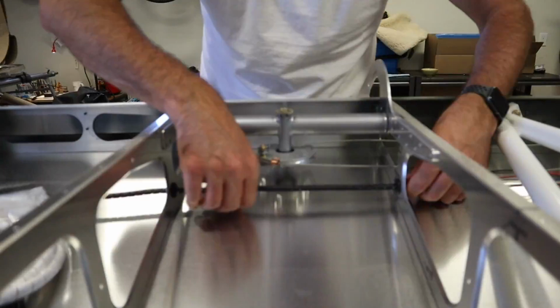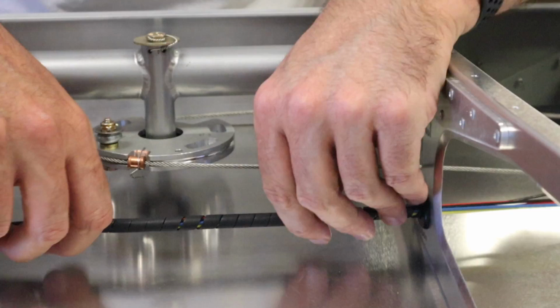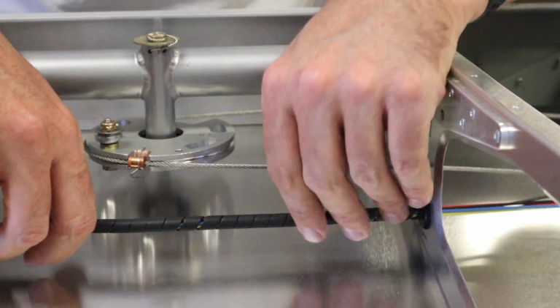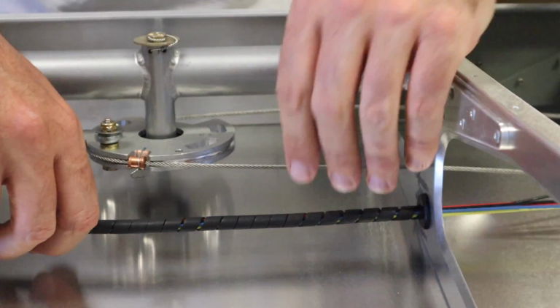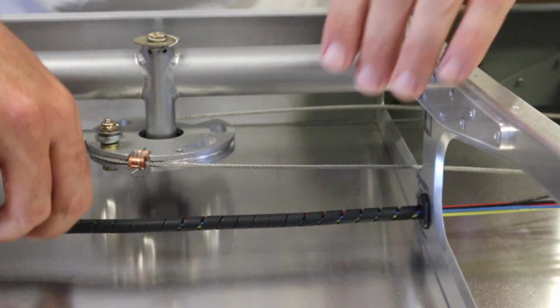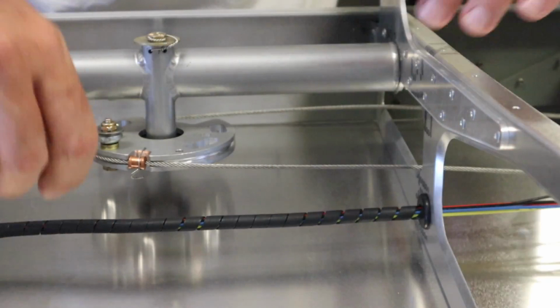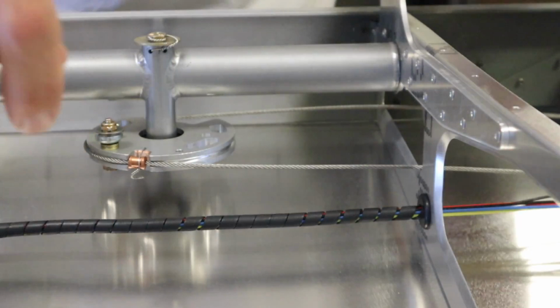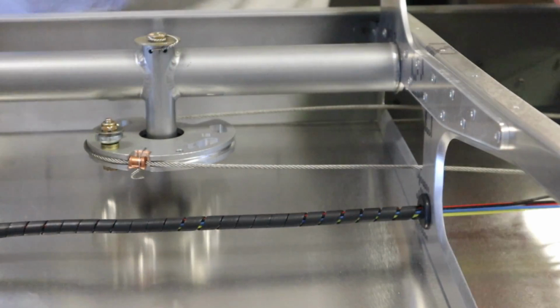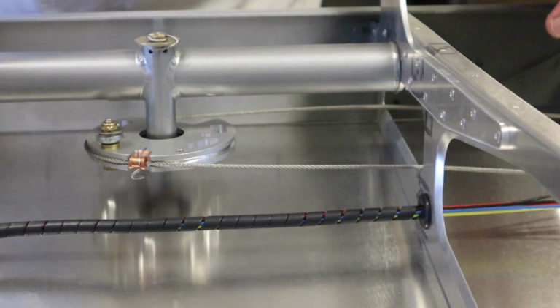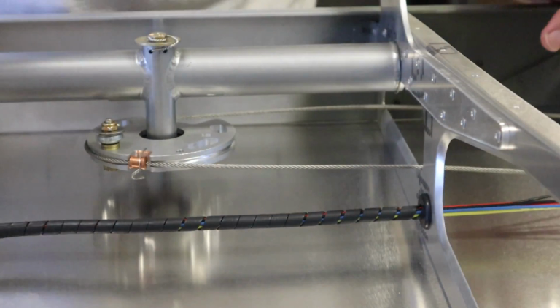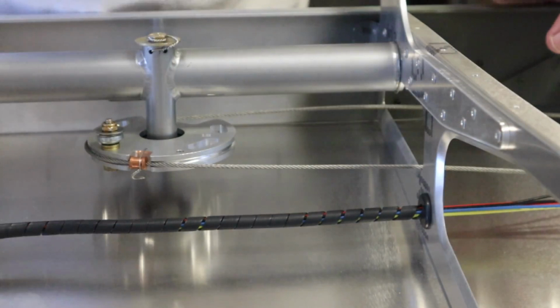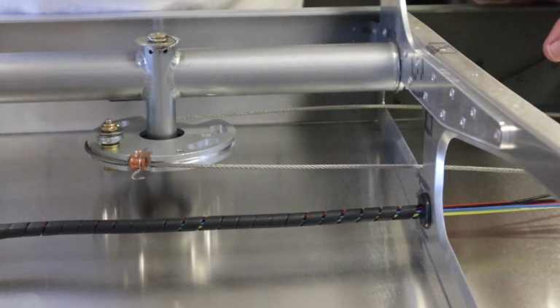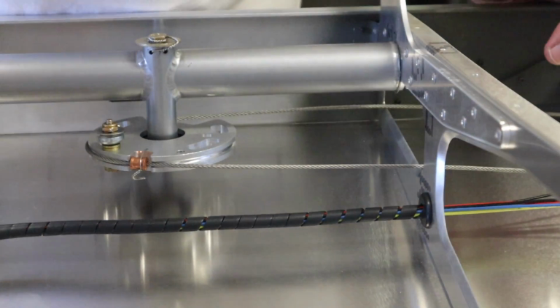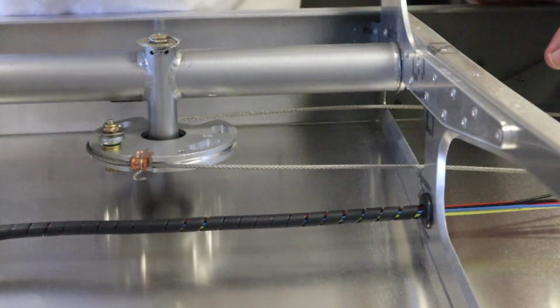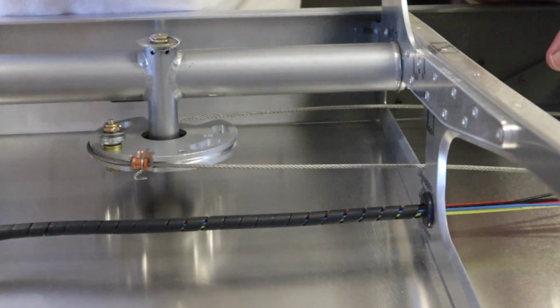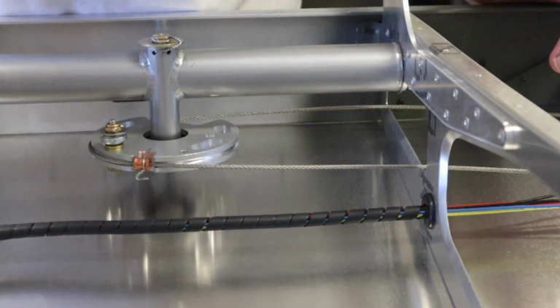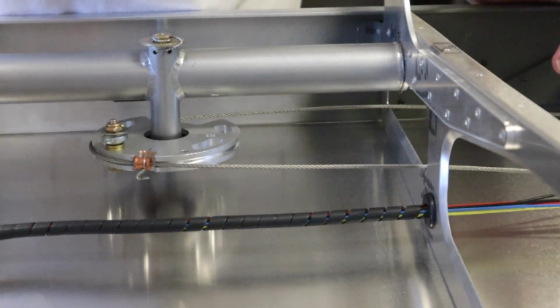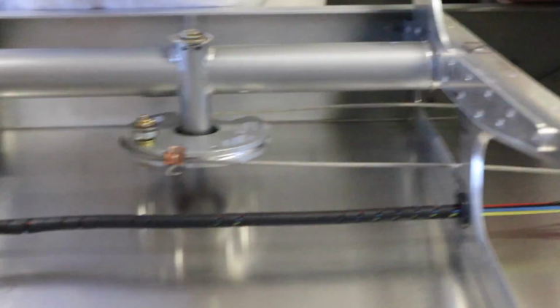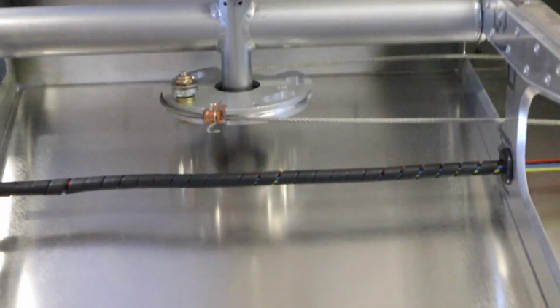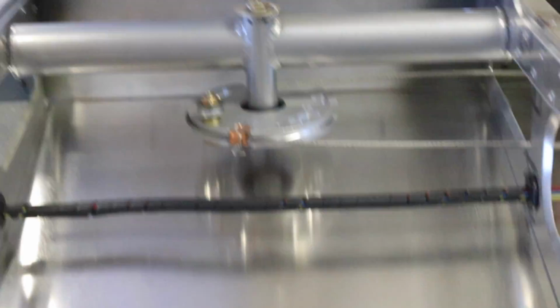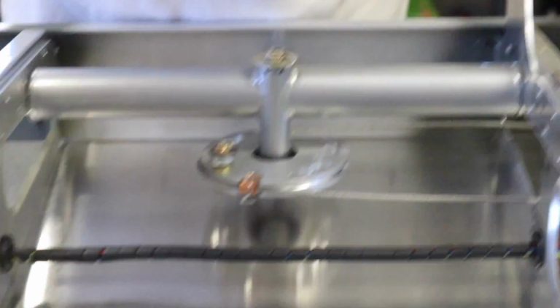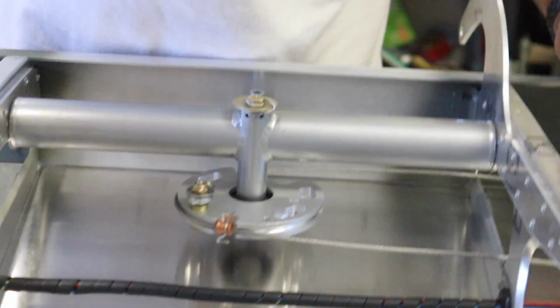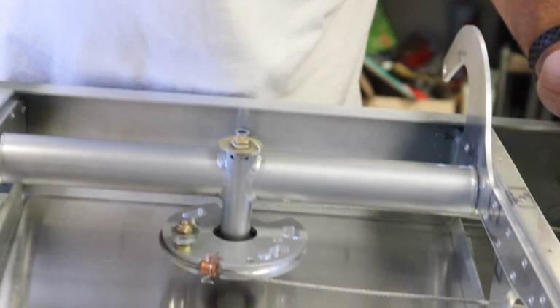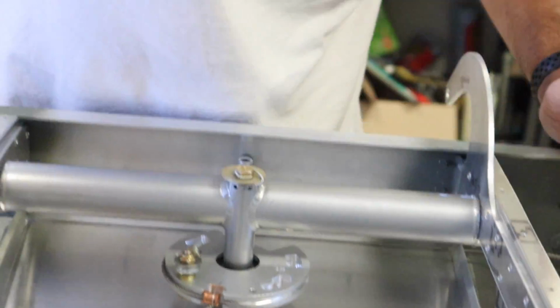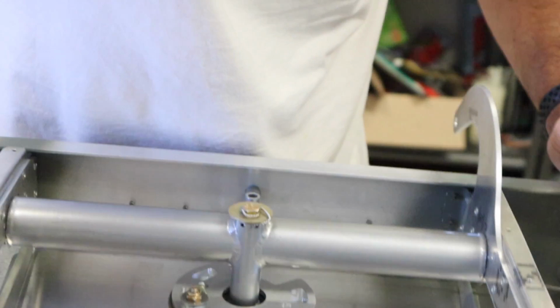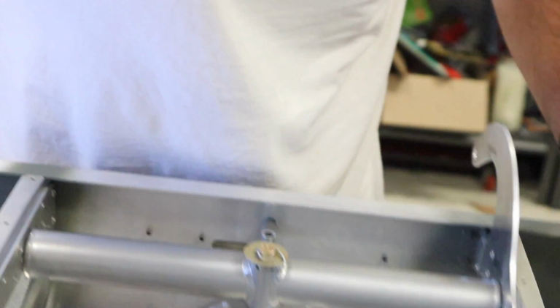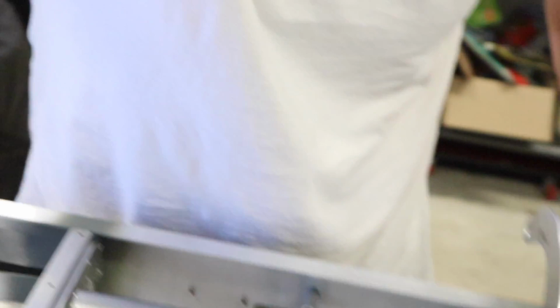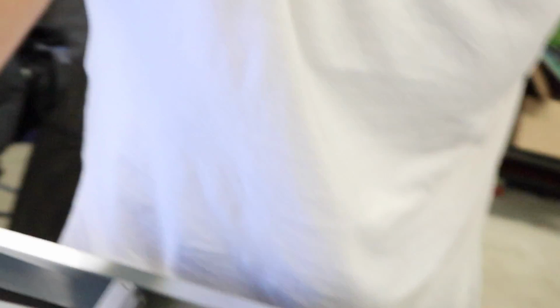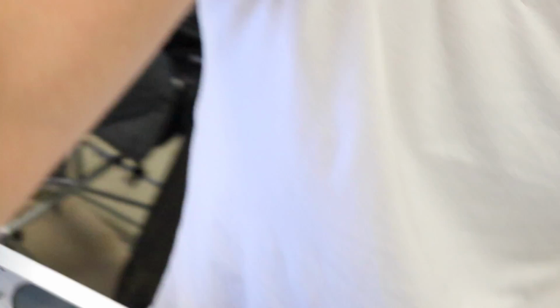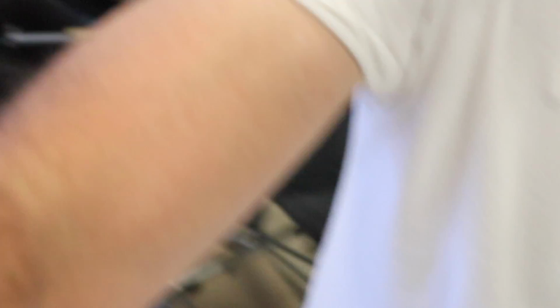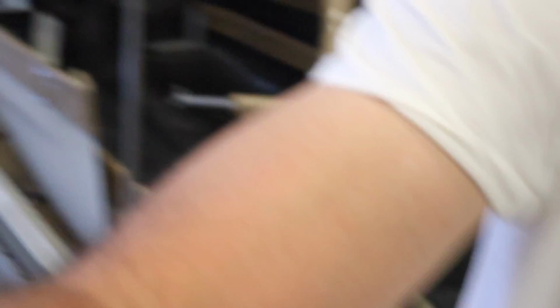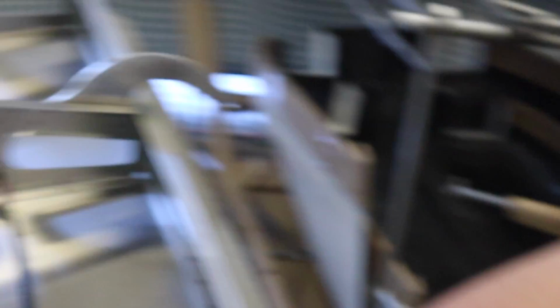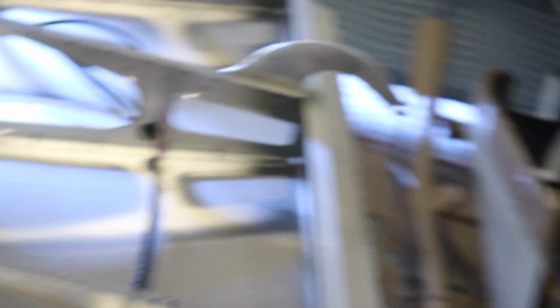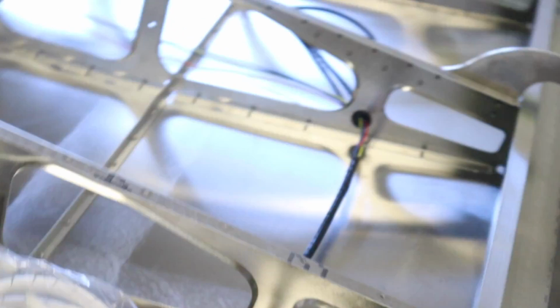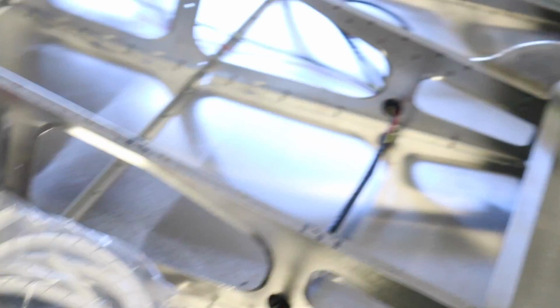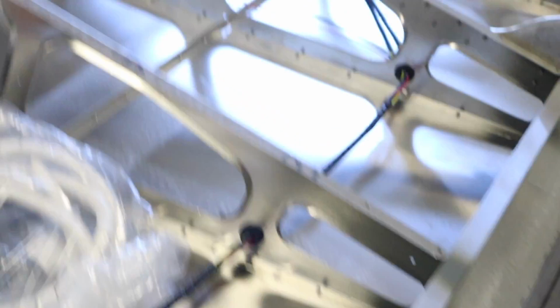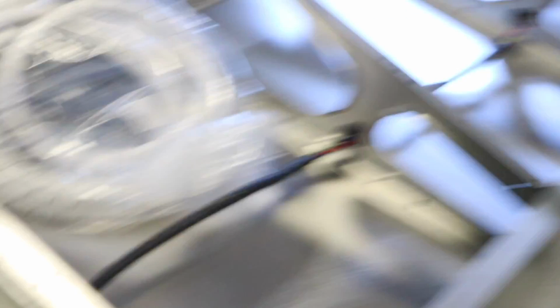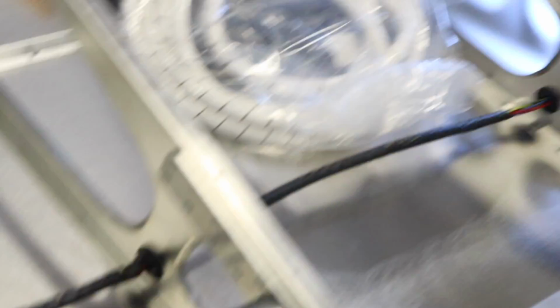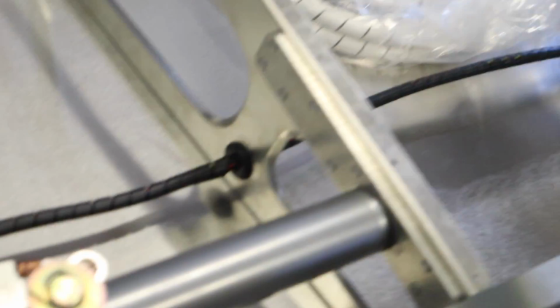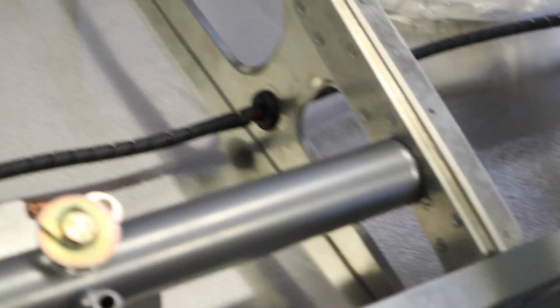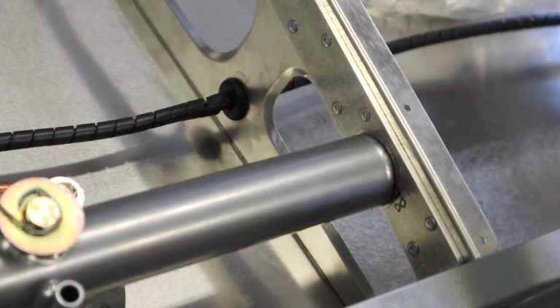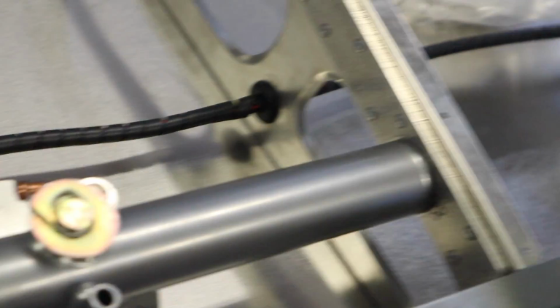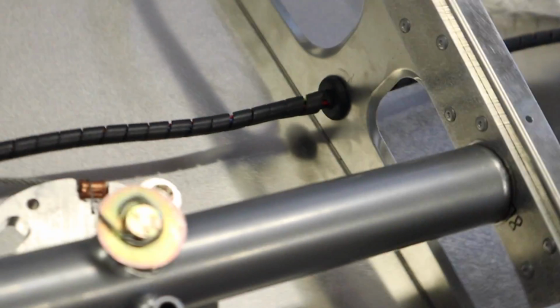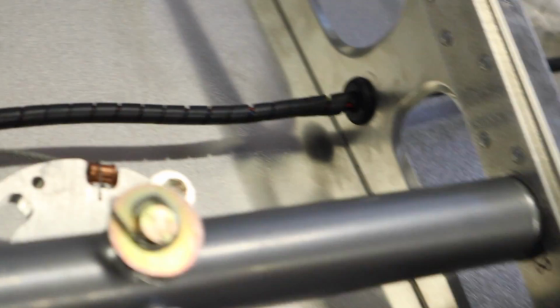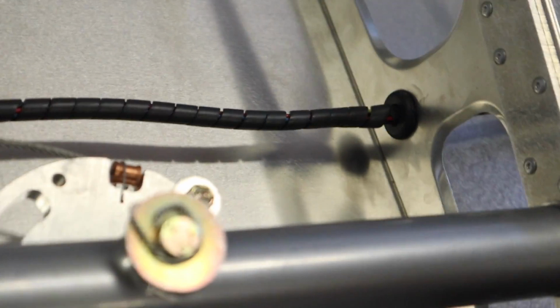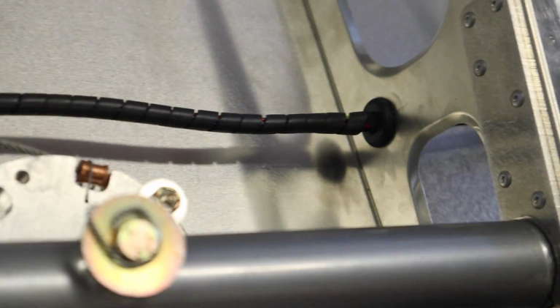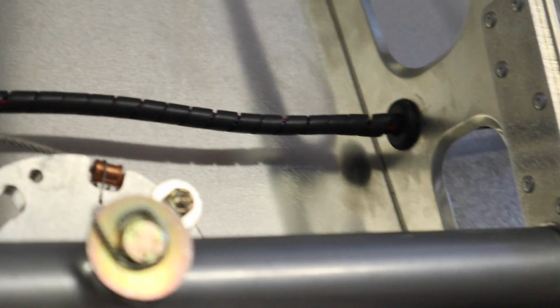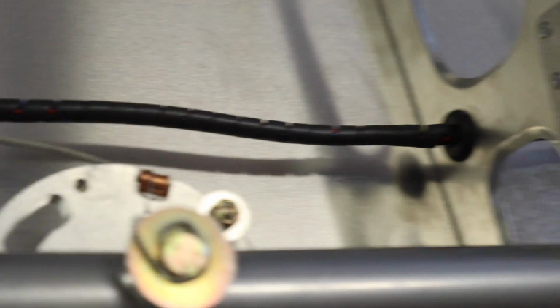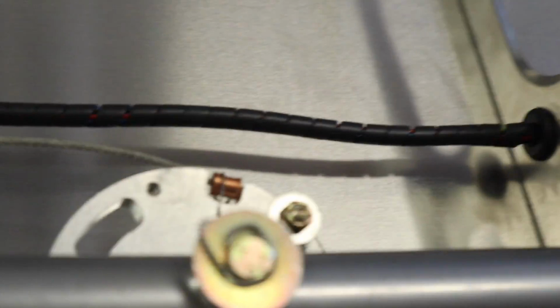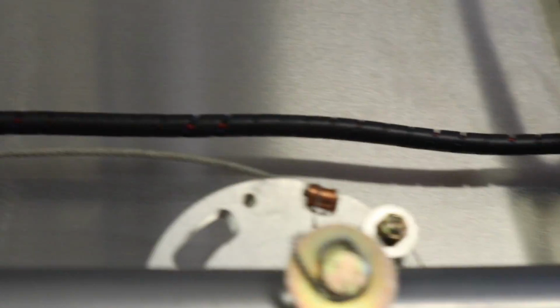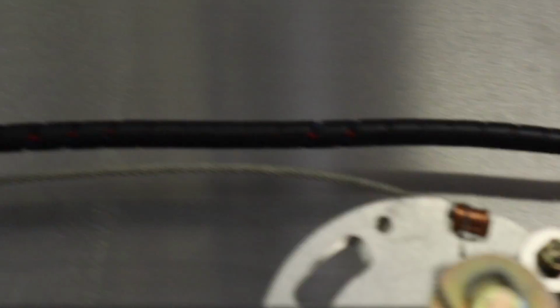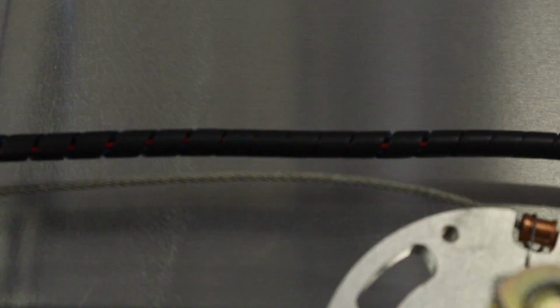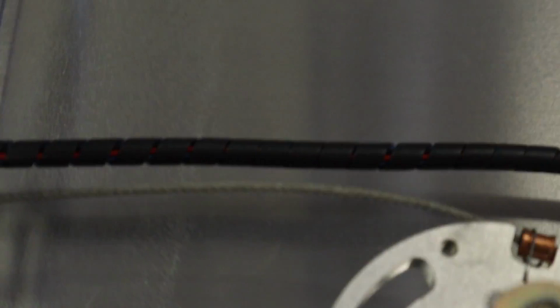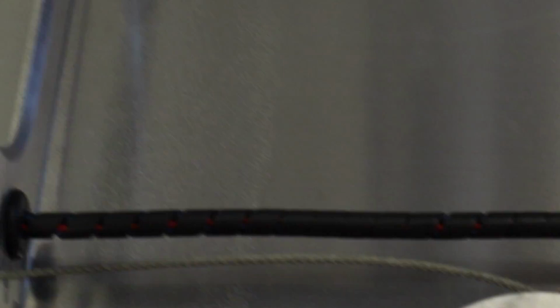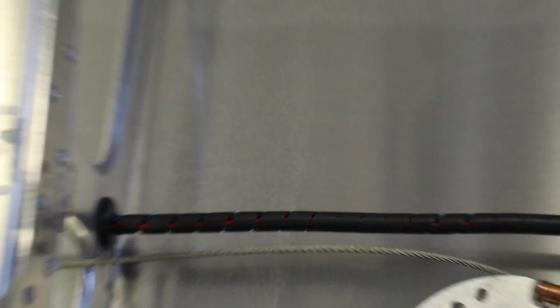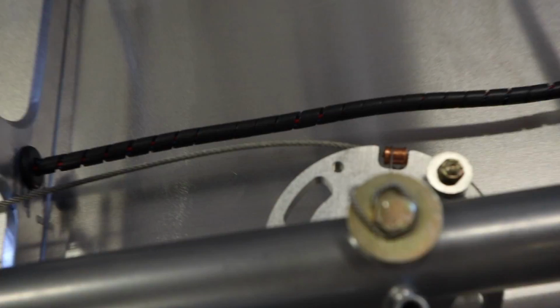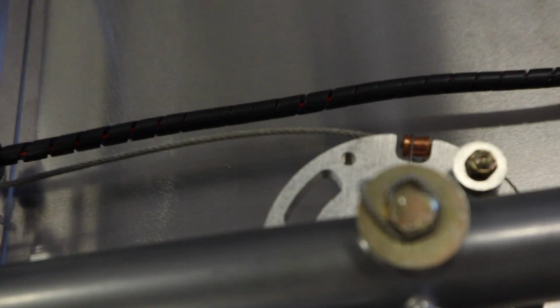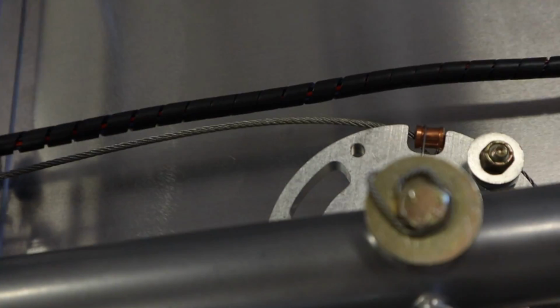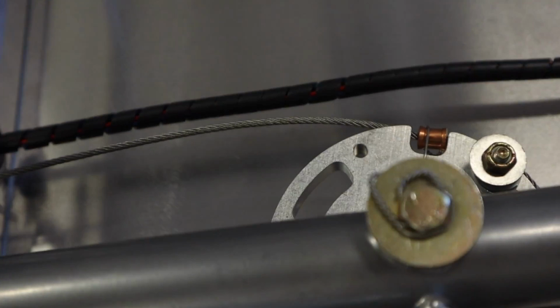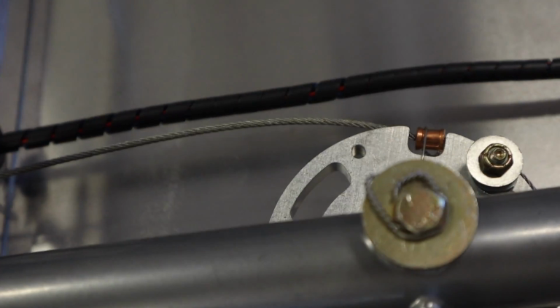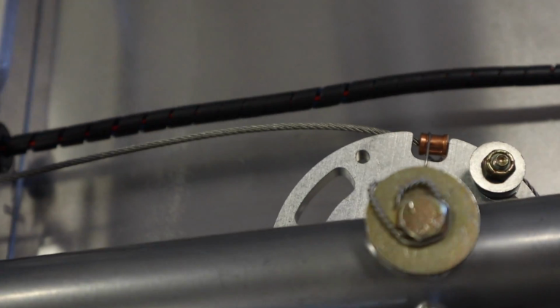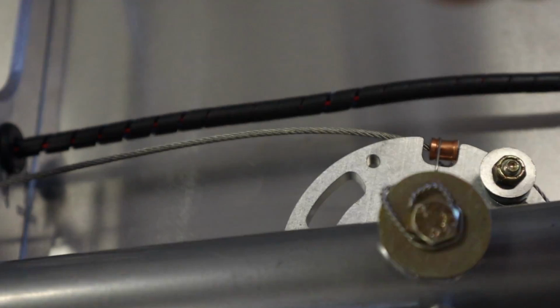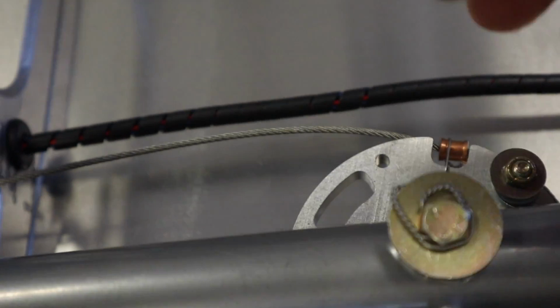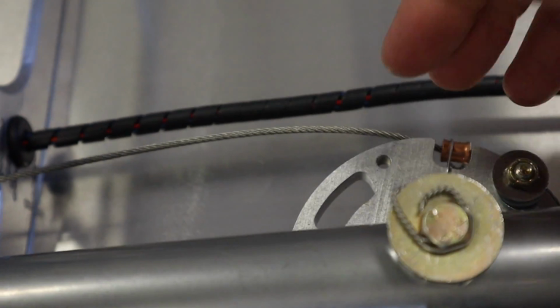That feels a lot better. I'm not going to have a stray wire get in the way of the aileron cable.